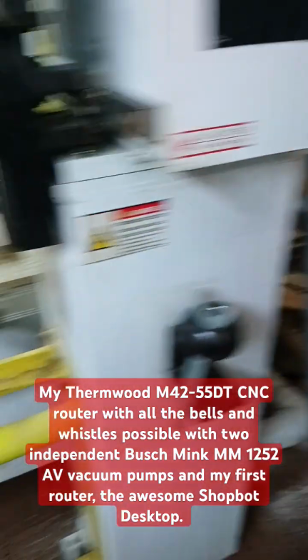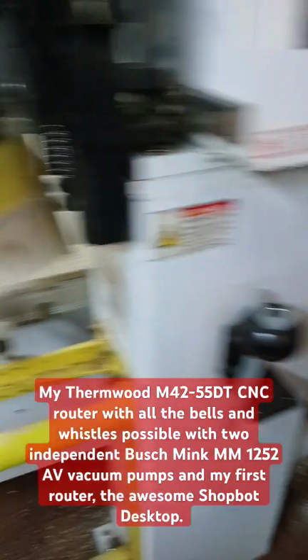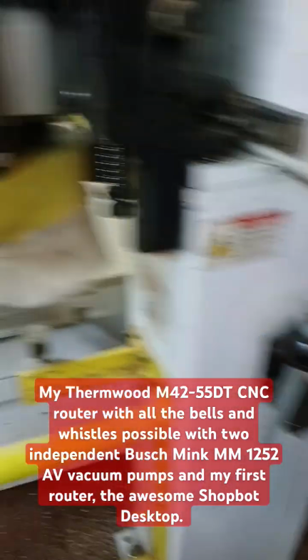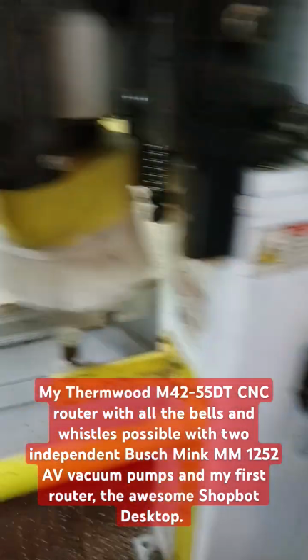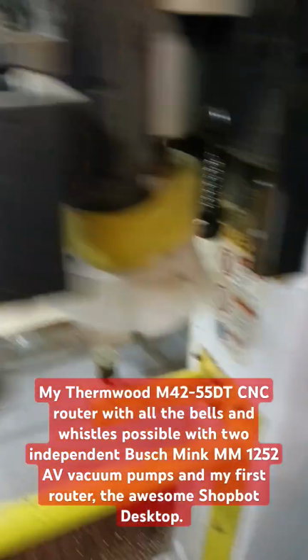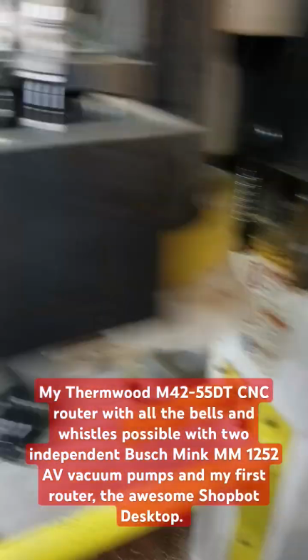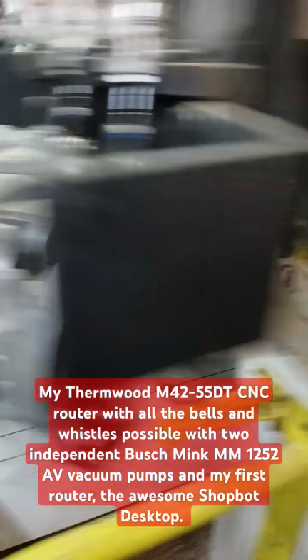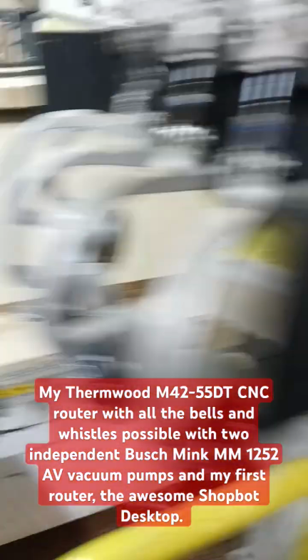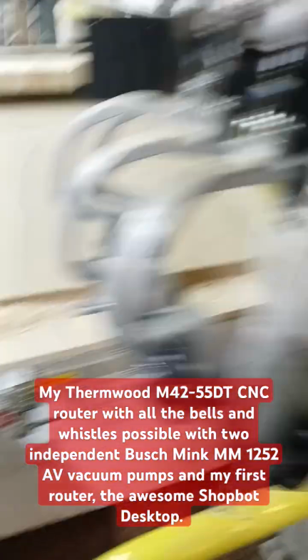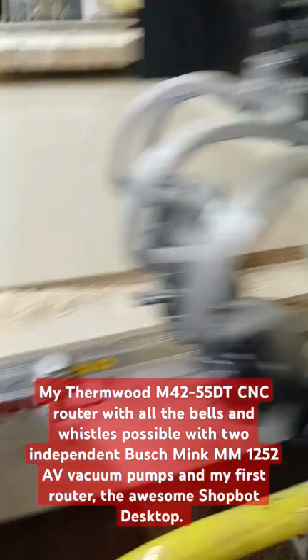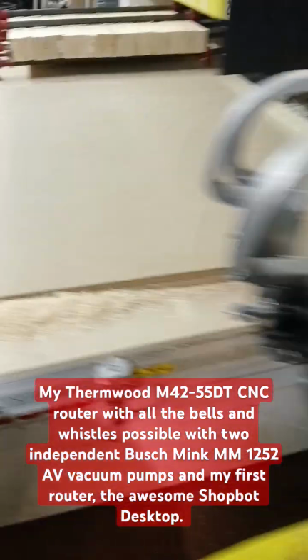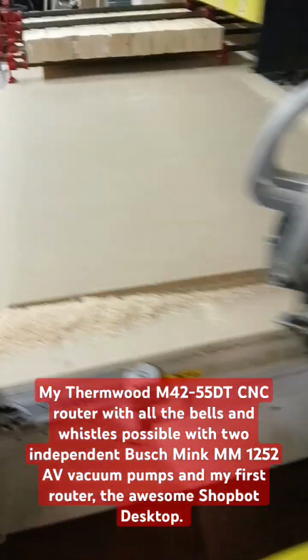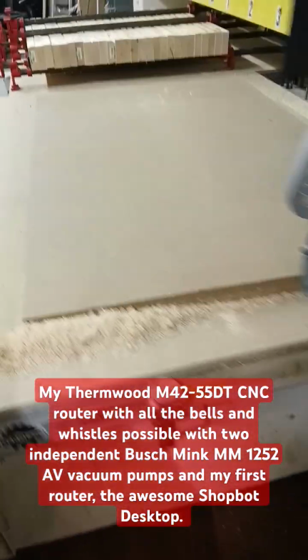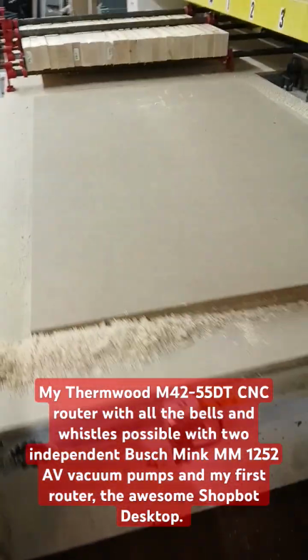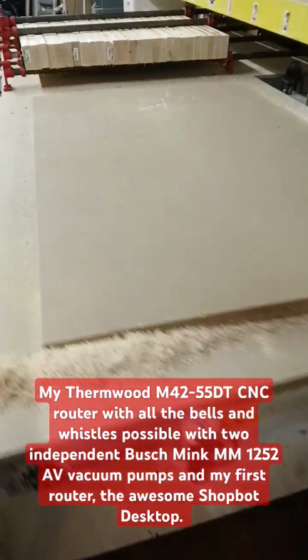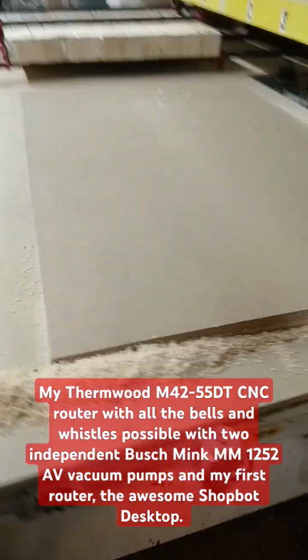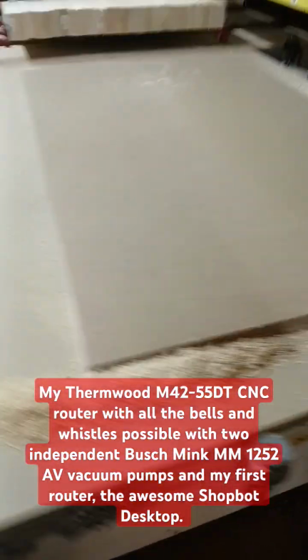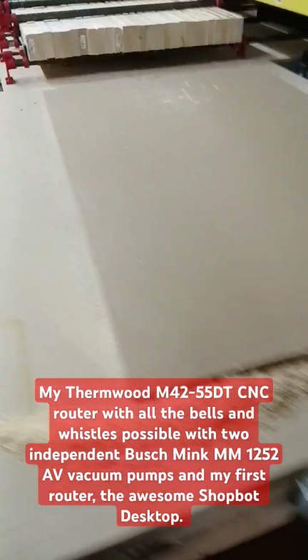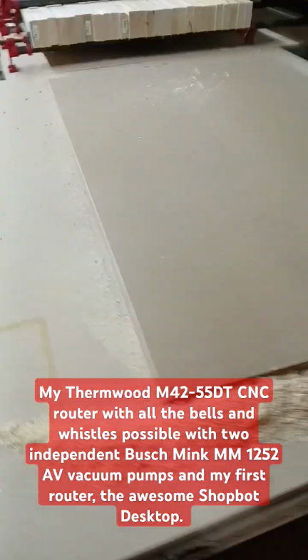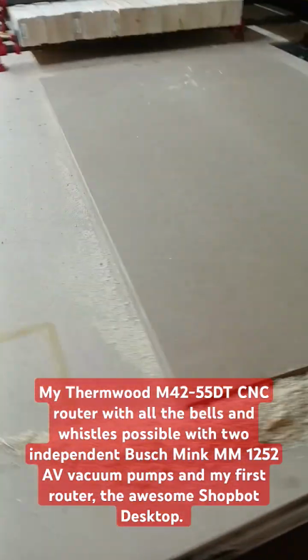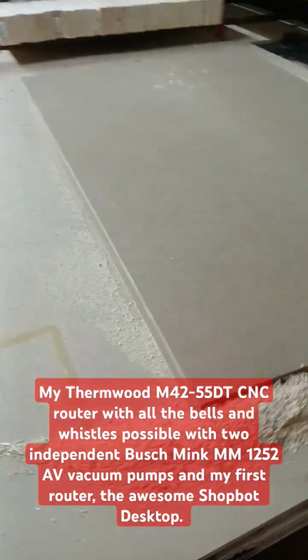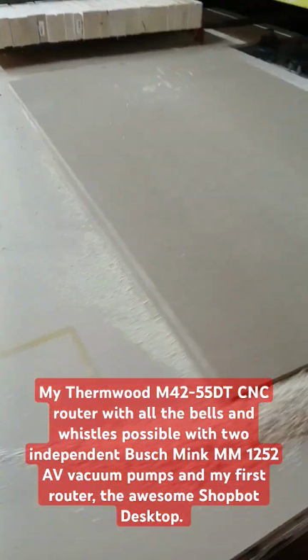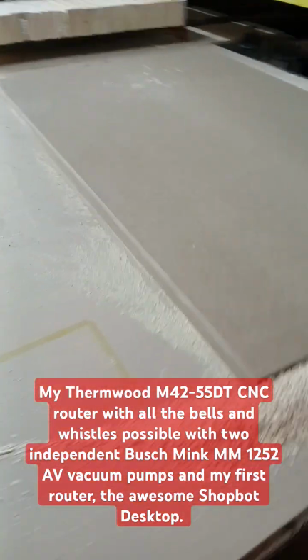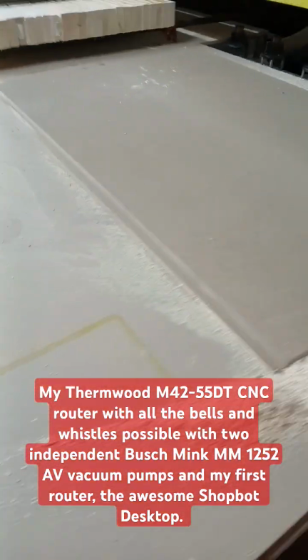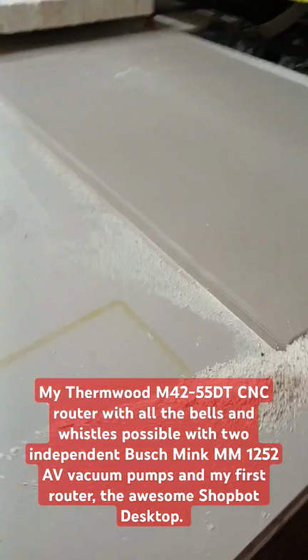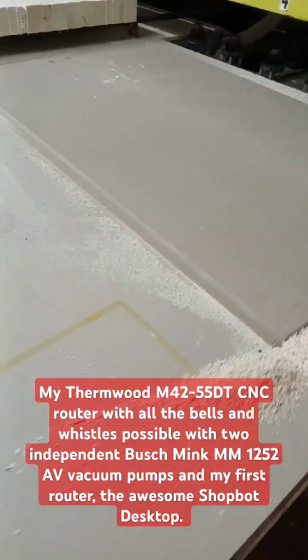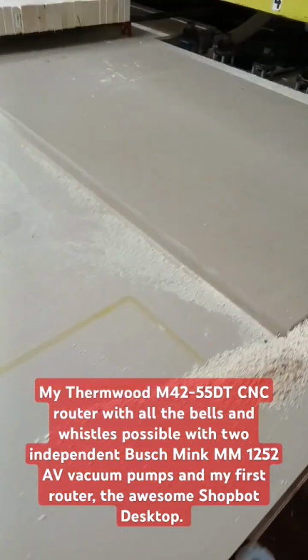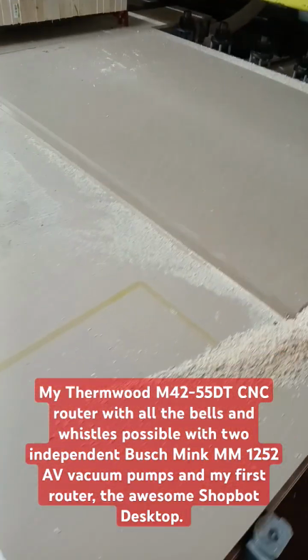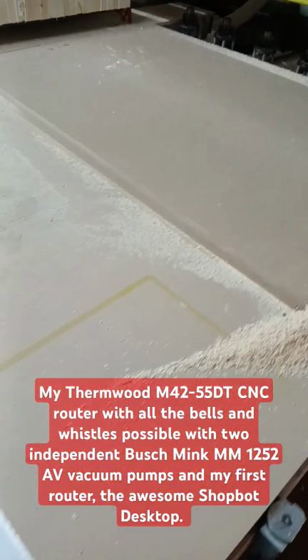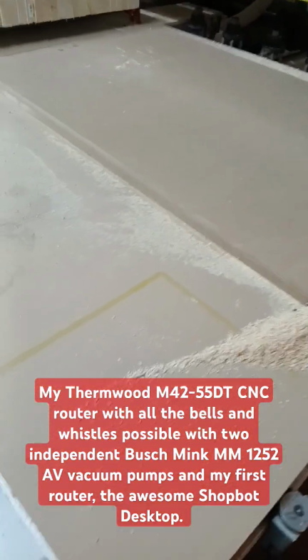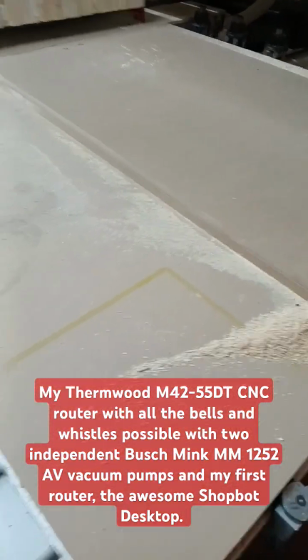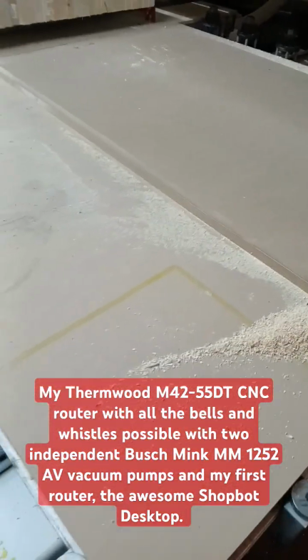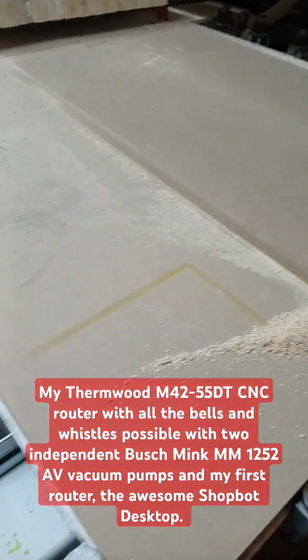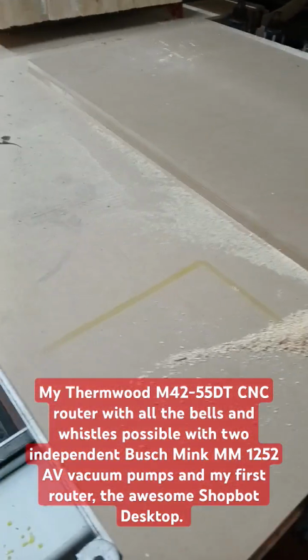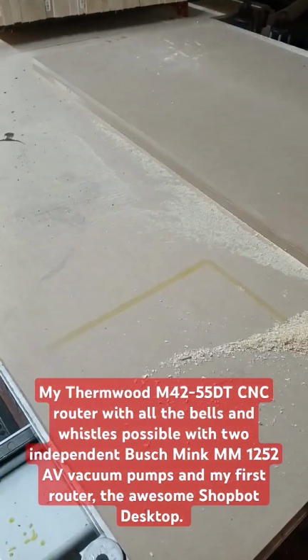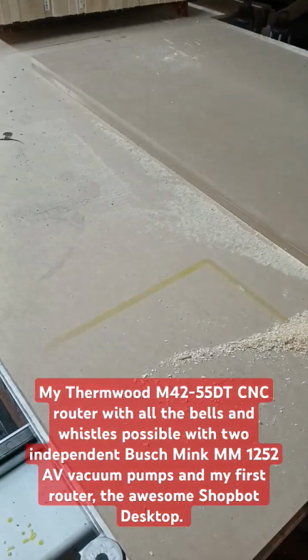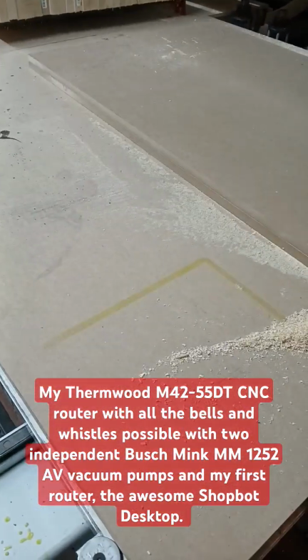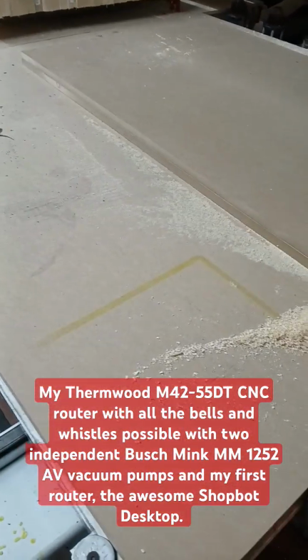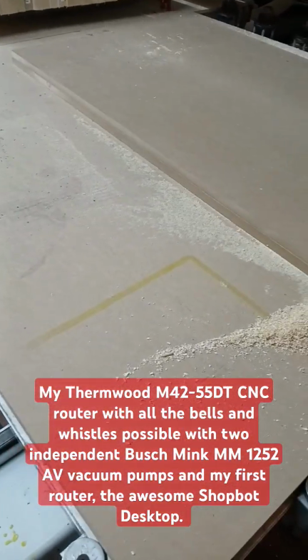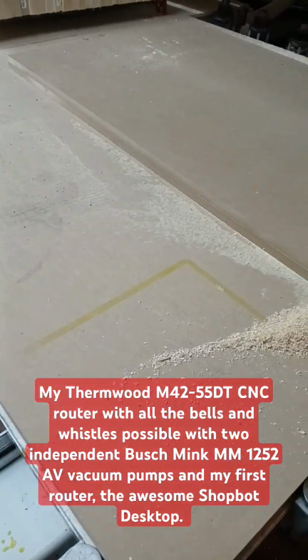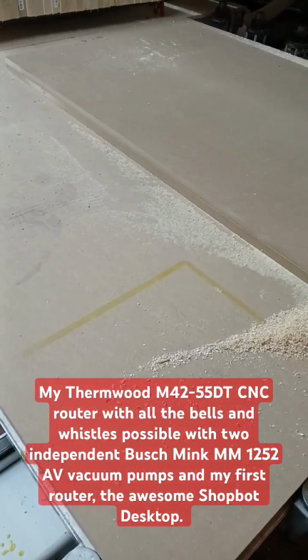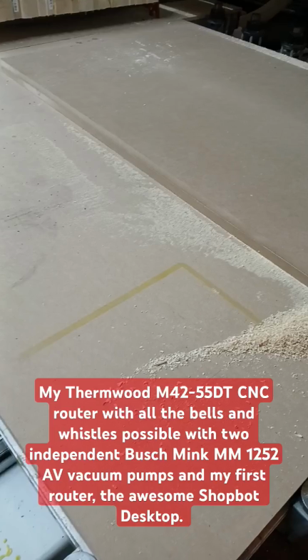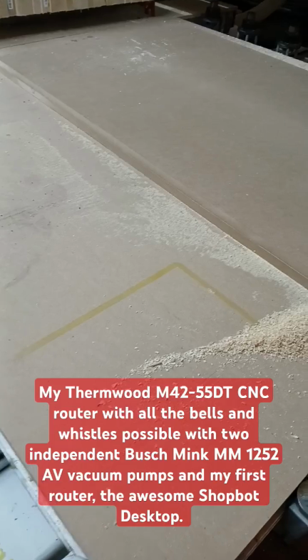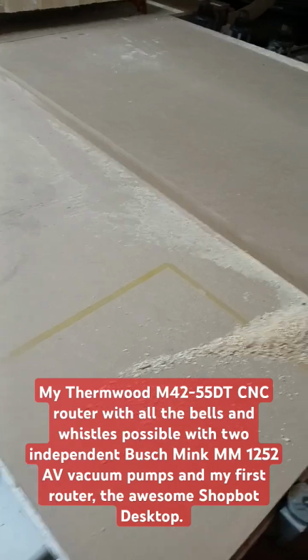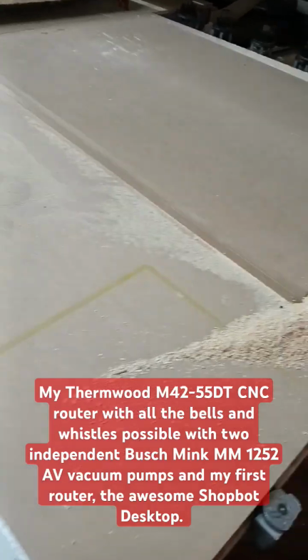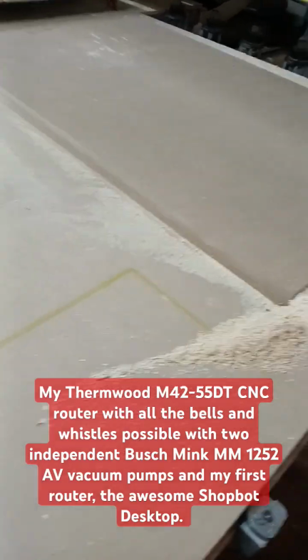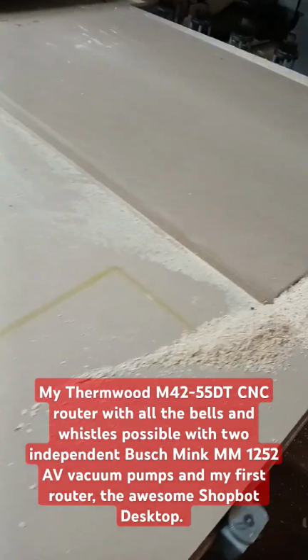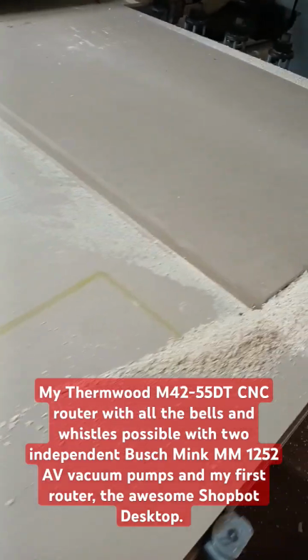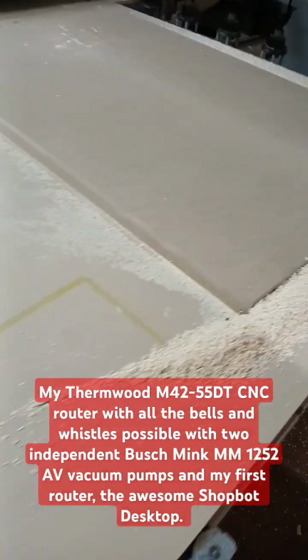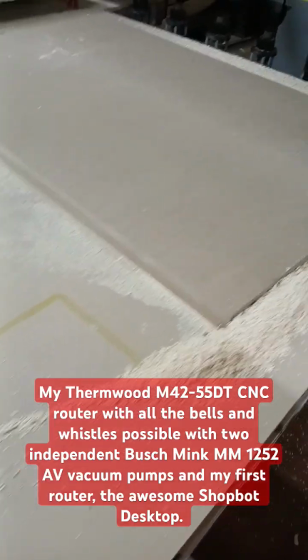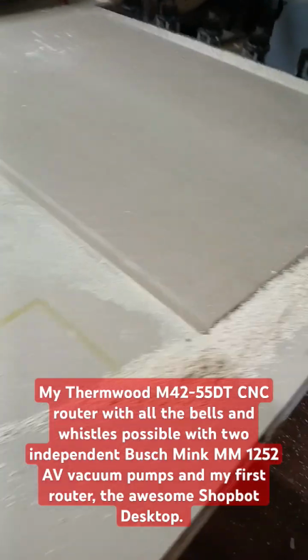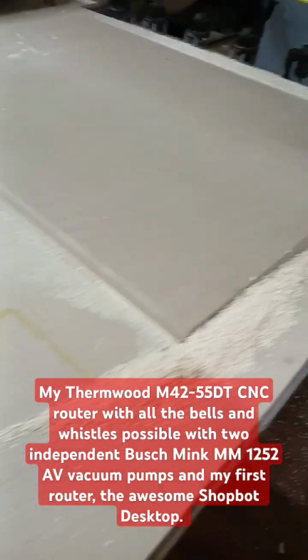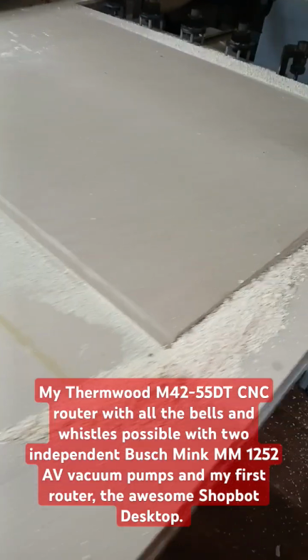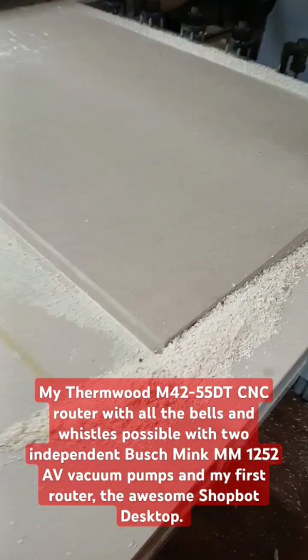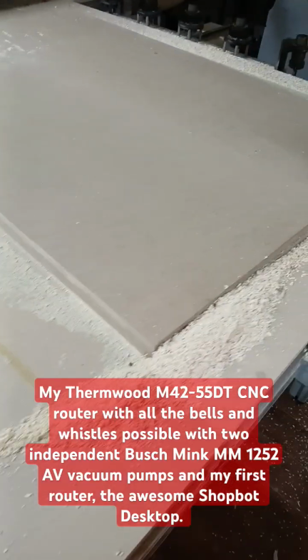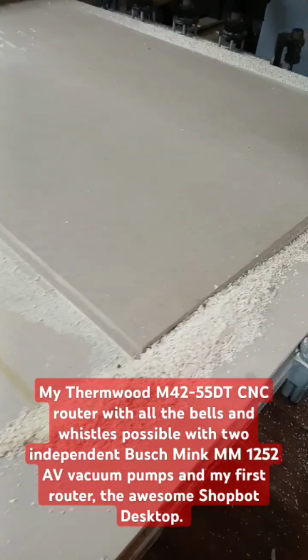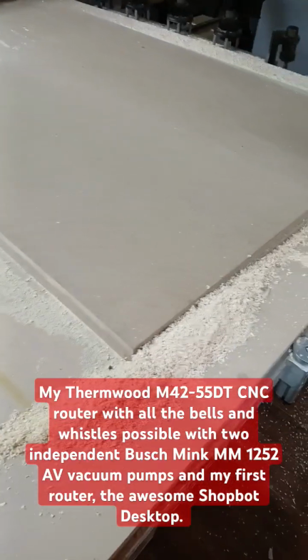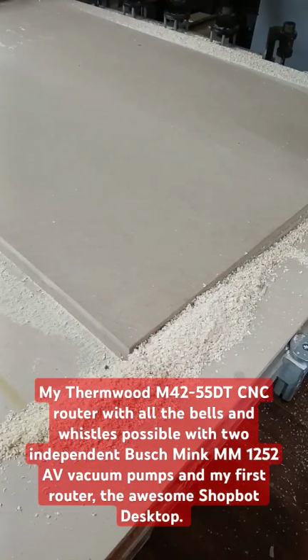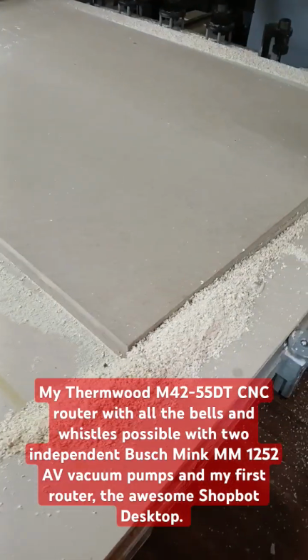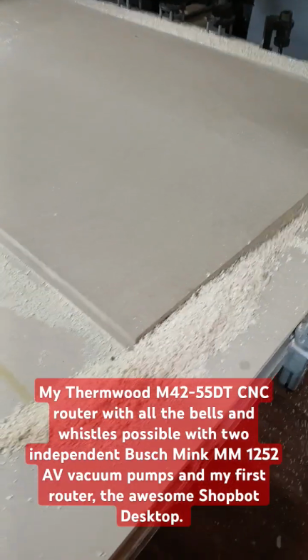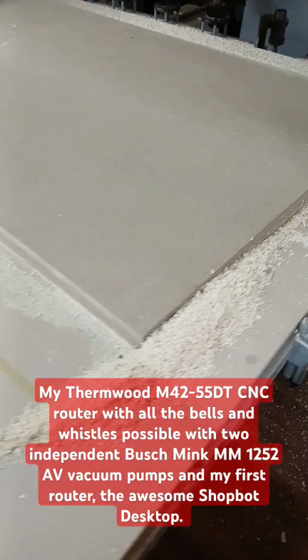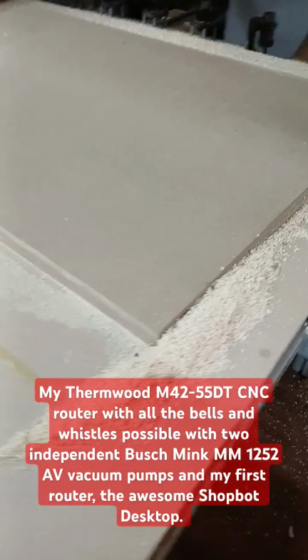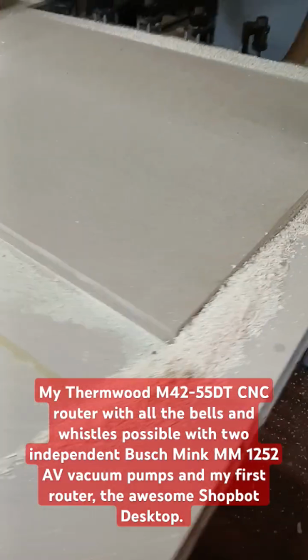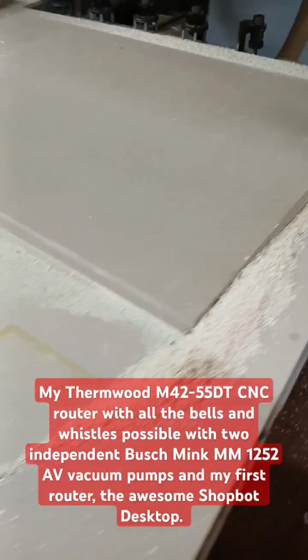So I have amazing hold down — I've never had to screw anything down. Well, with my old router I often had to screw things down.